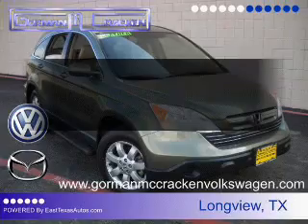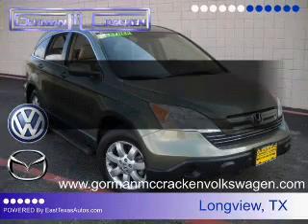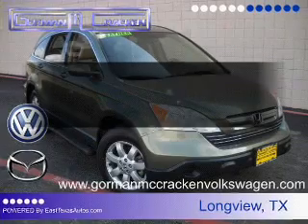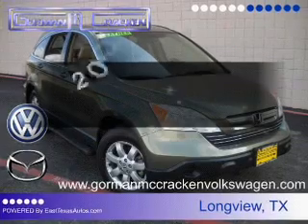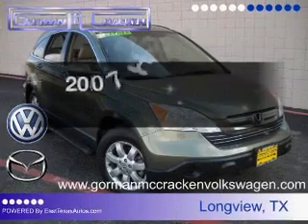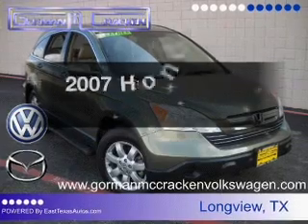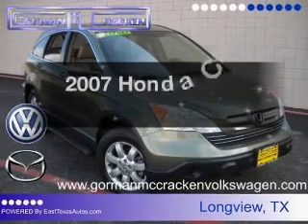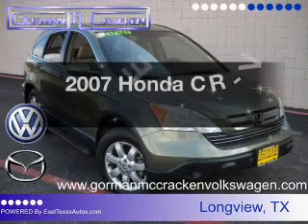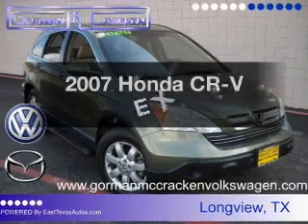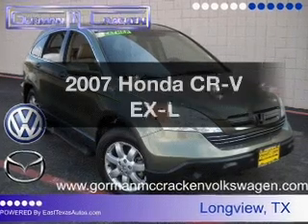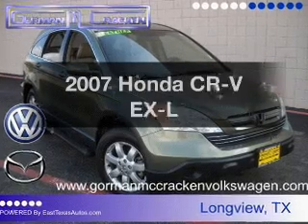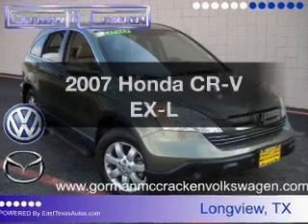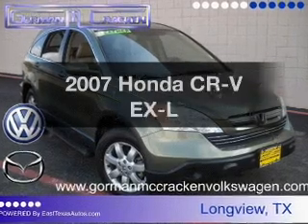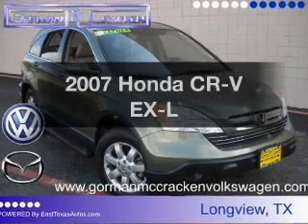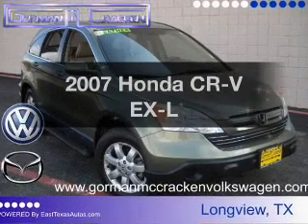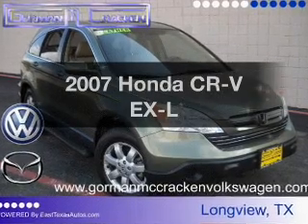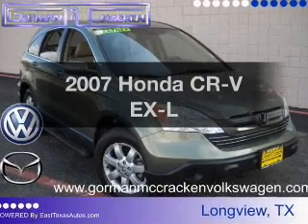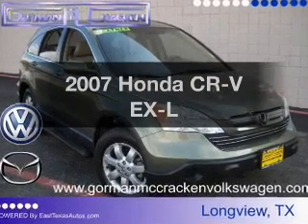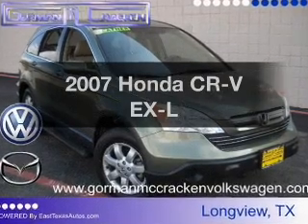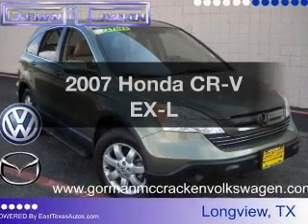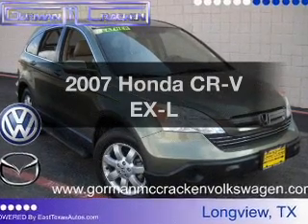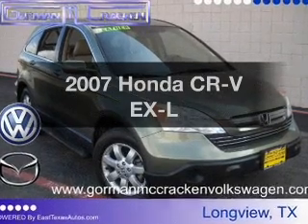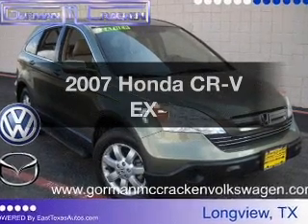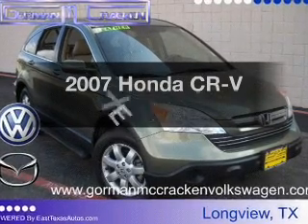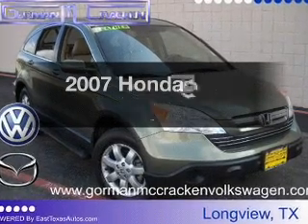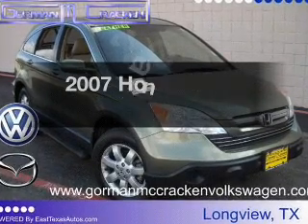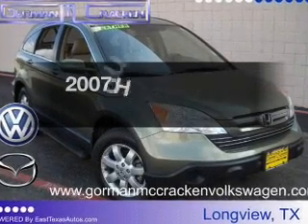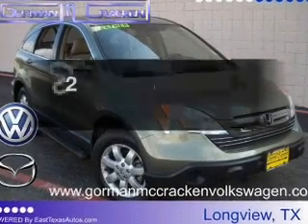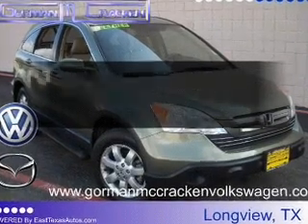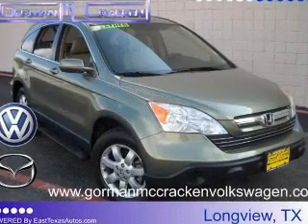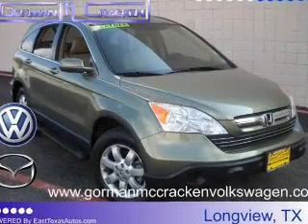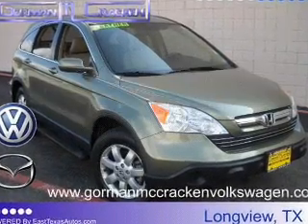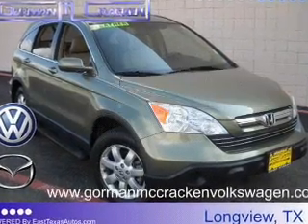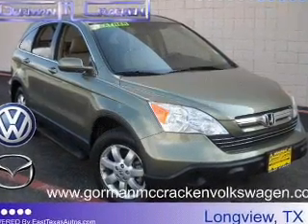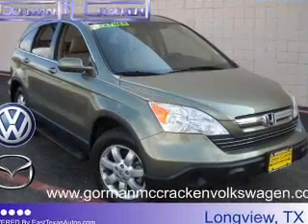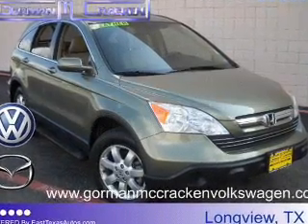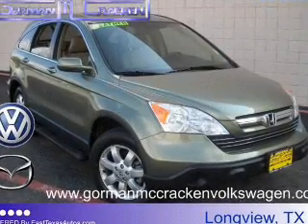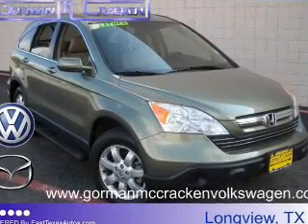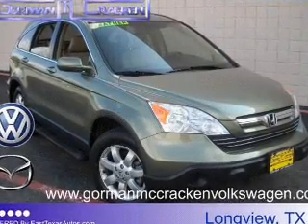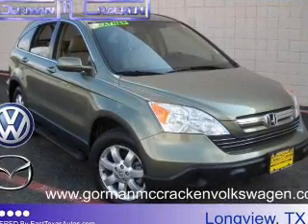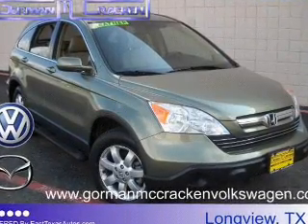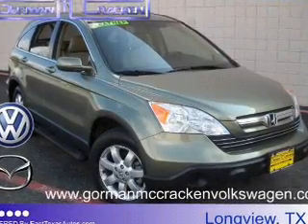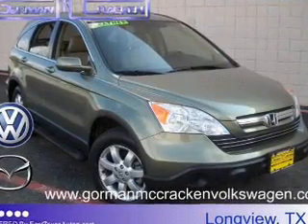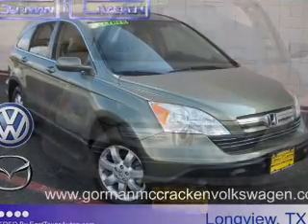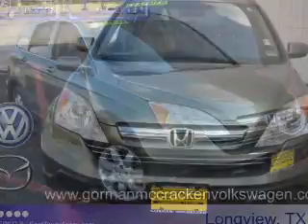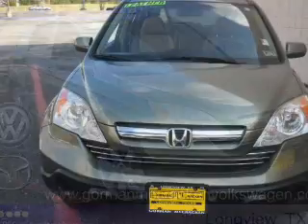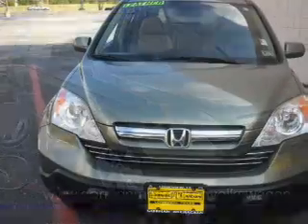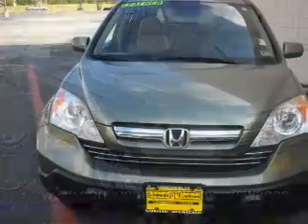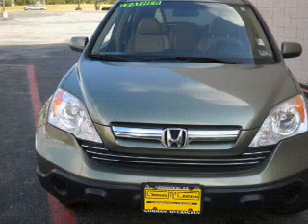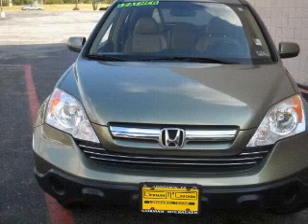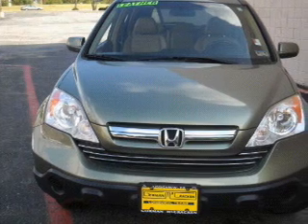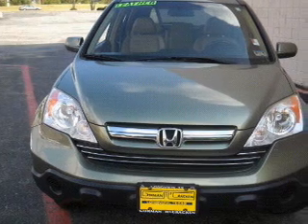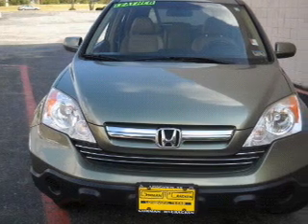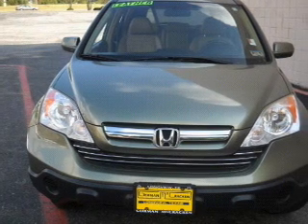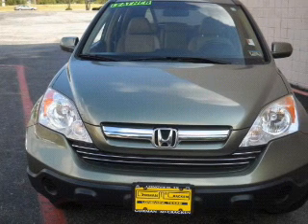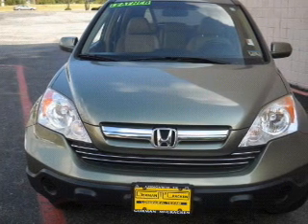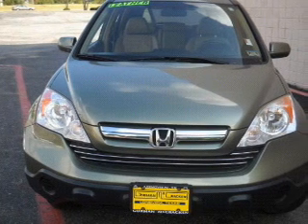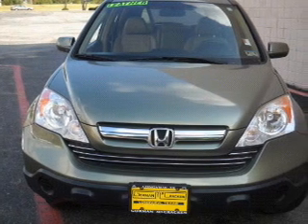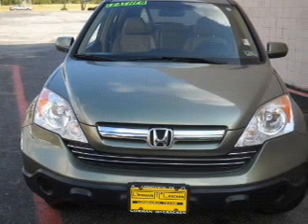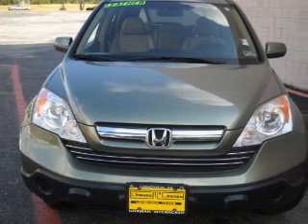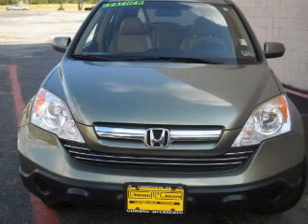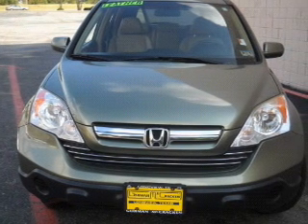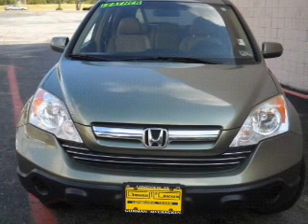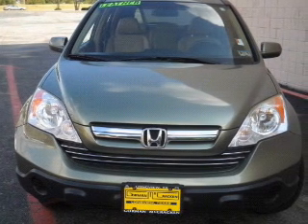Get noticed in this 2007 Honda CR-V. If you're looking for a first-rate auto, this one could be yours today.